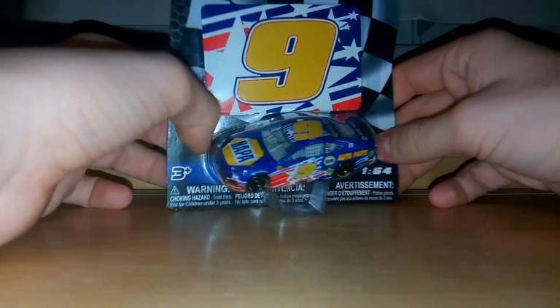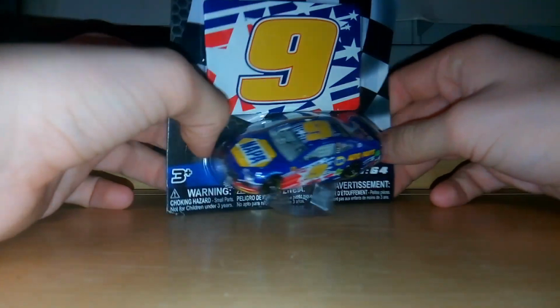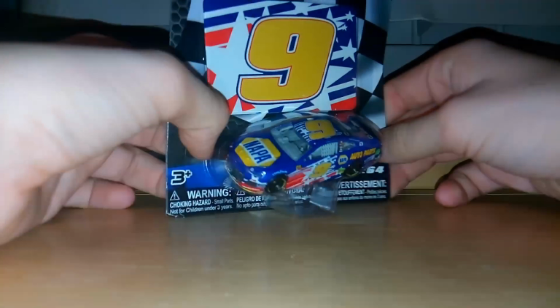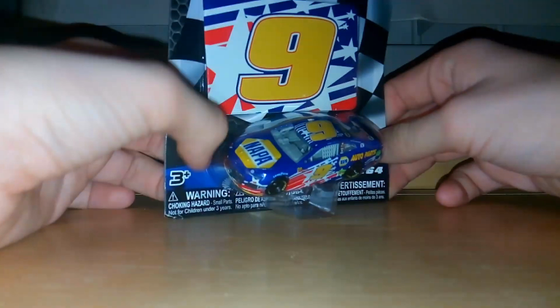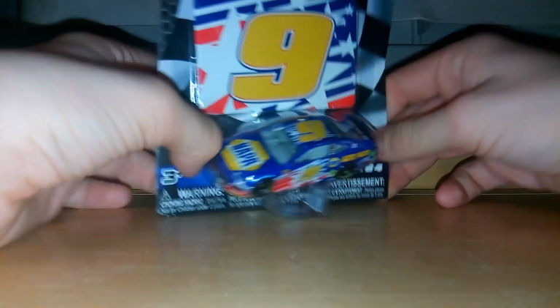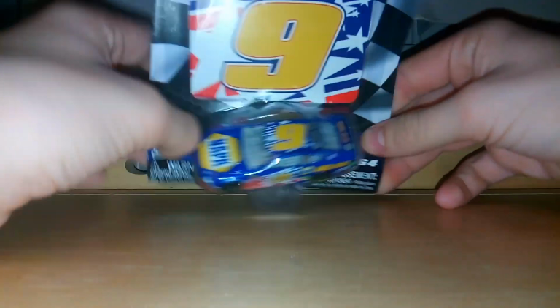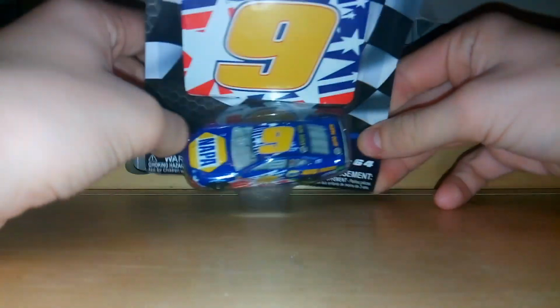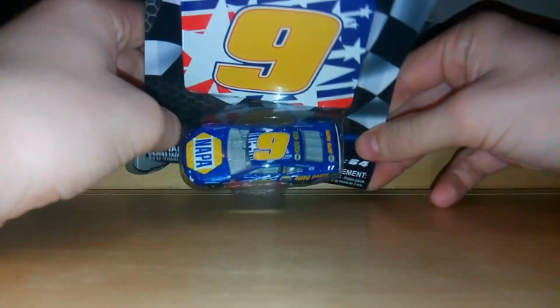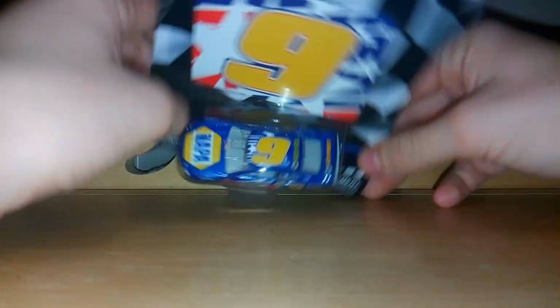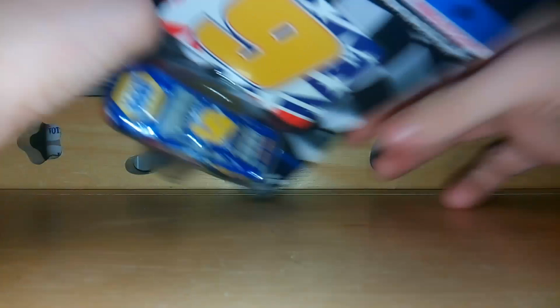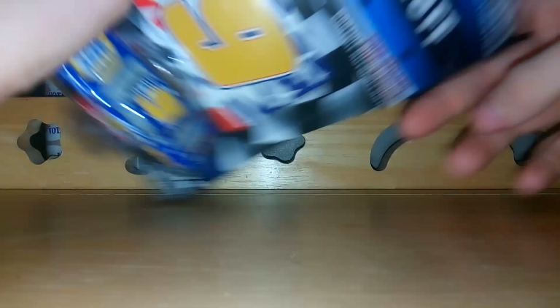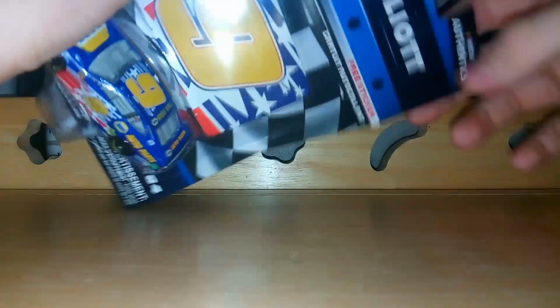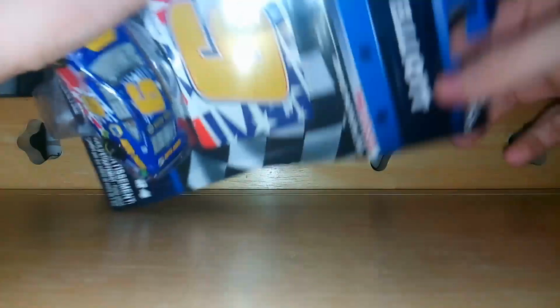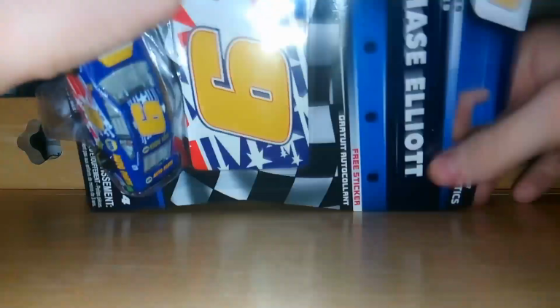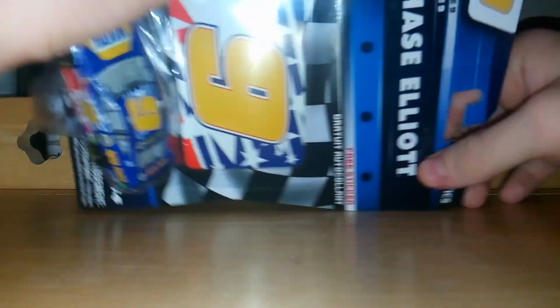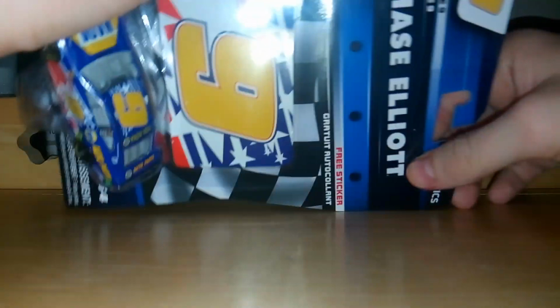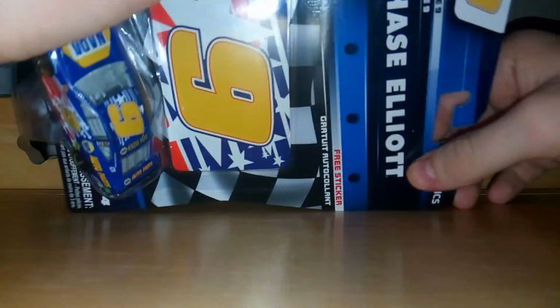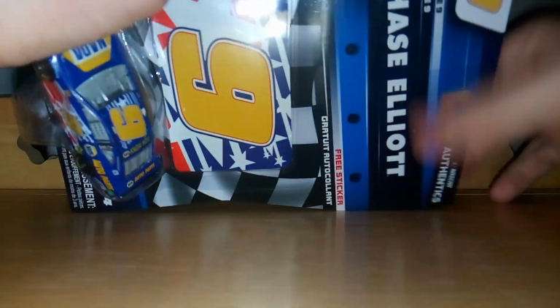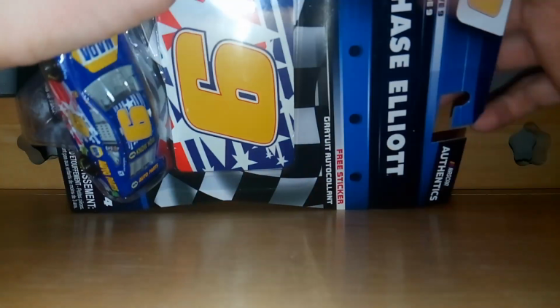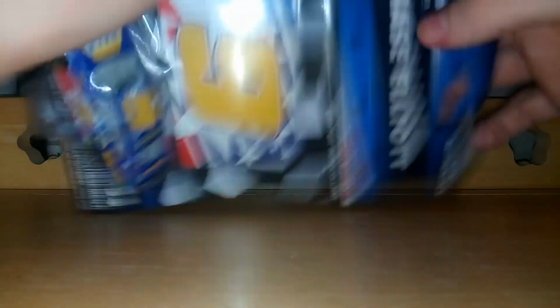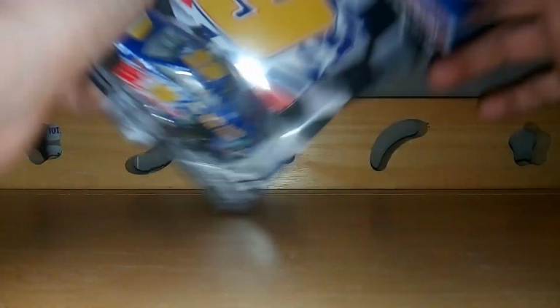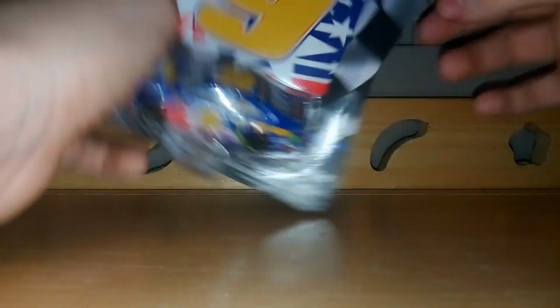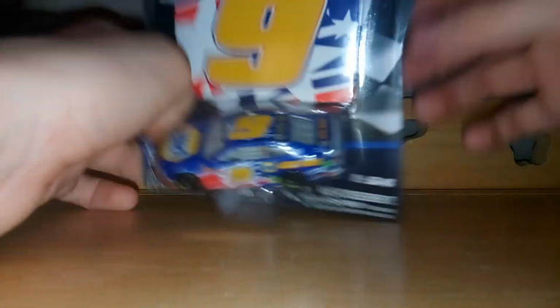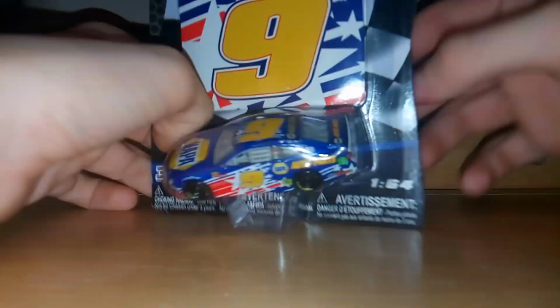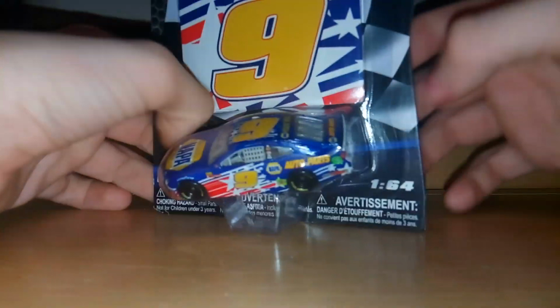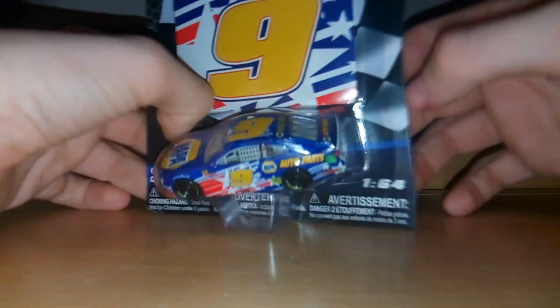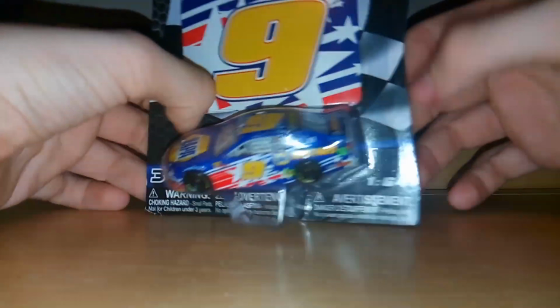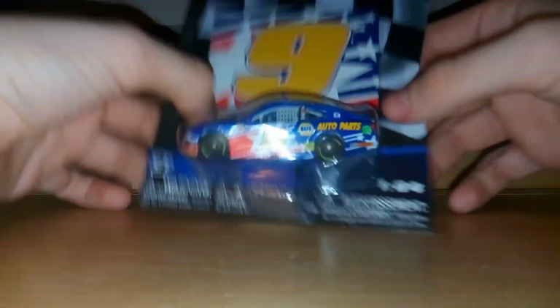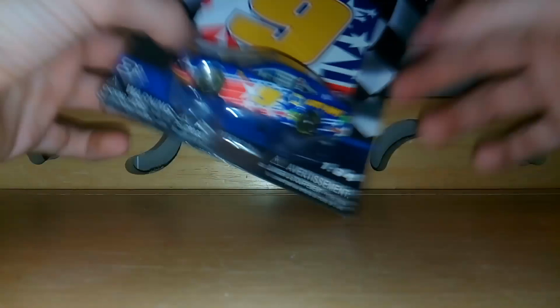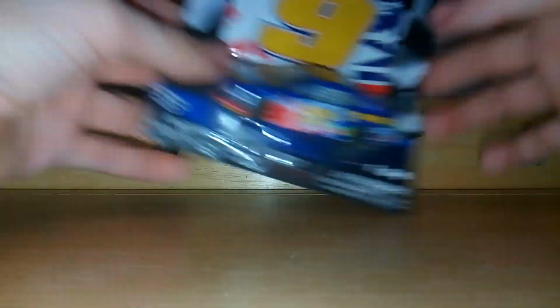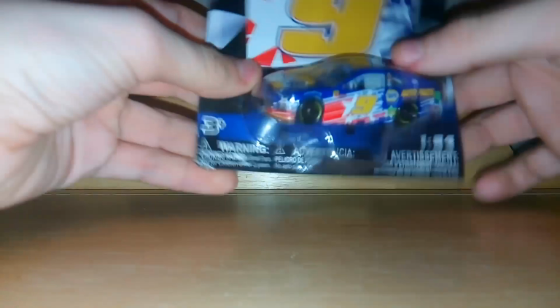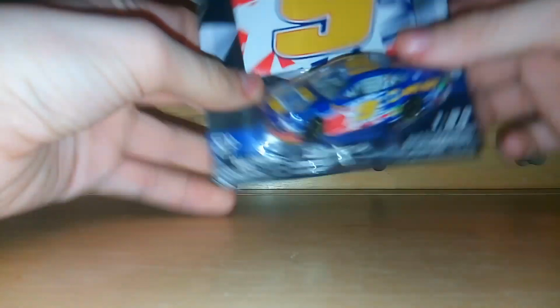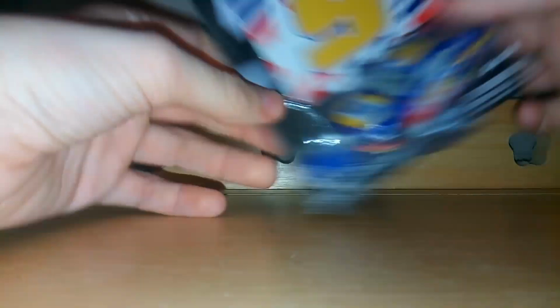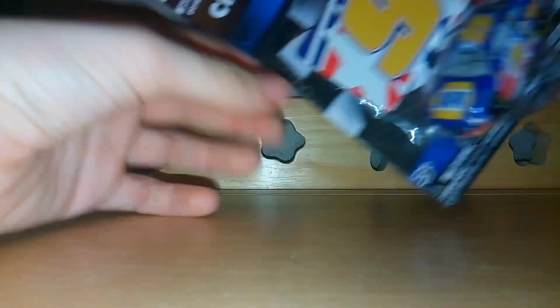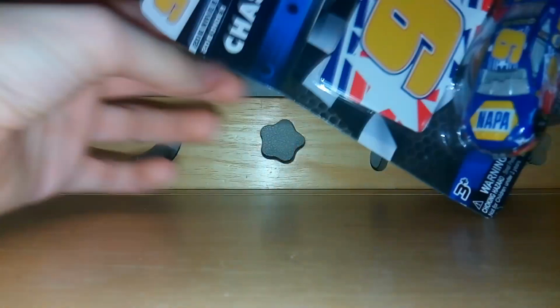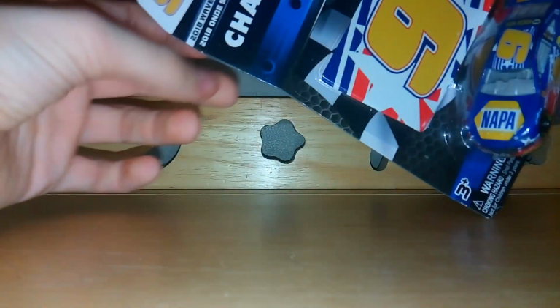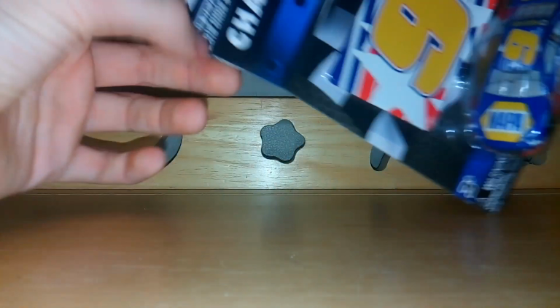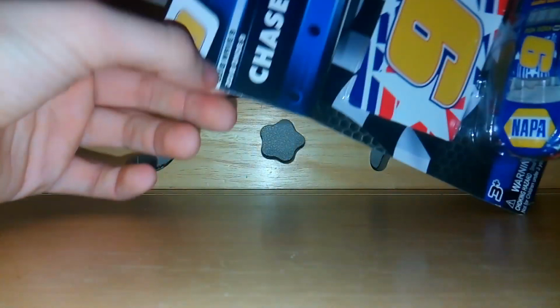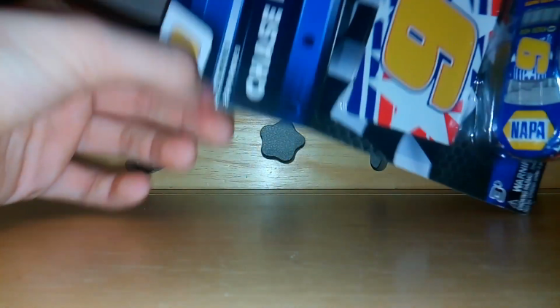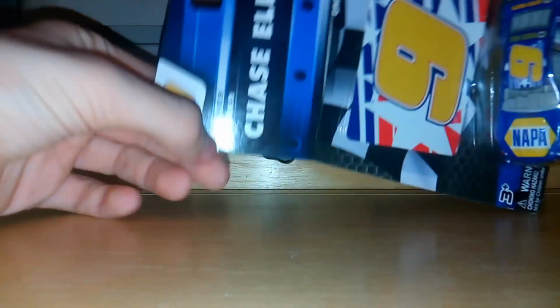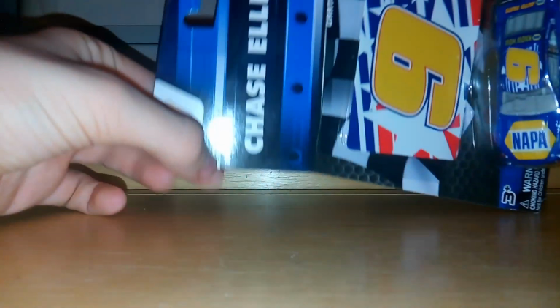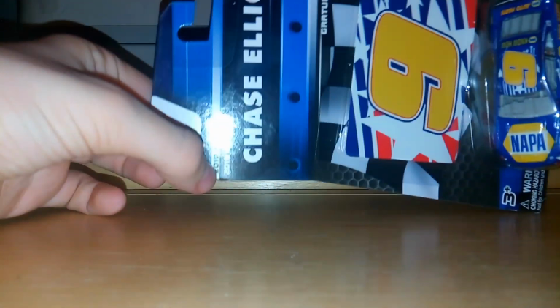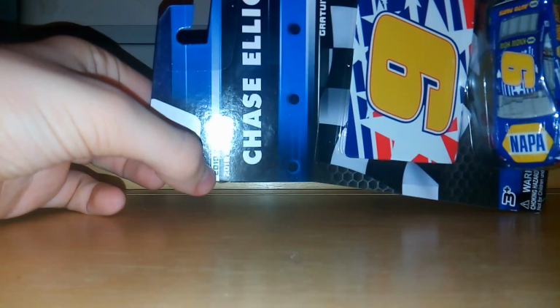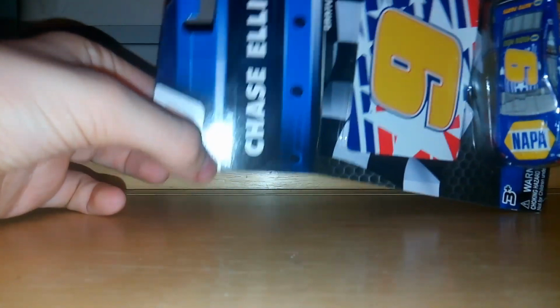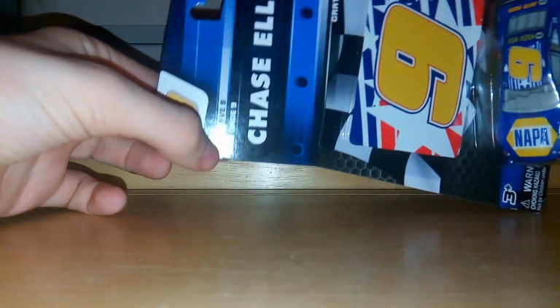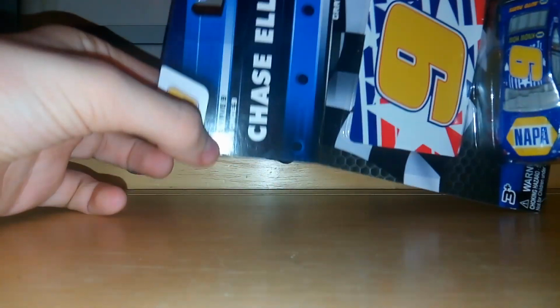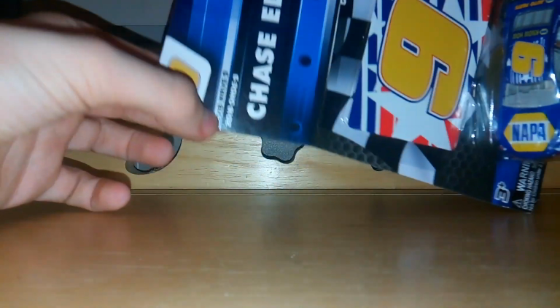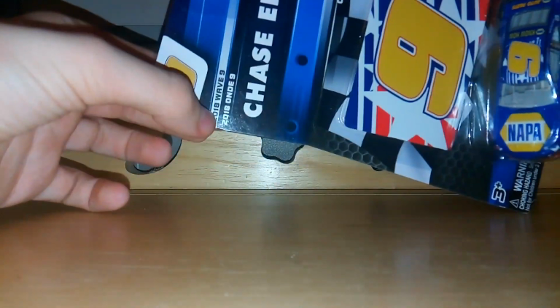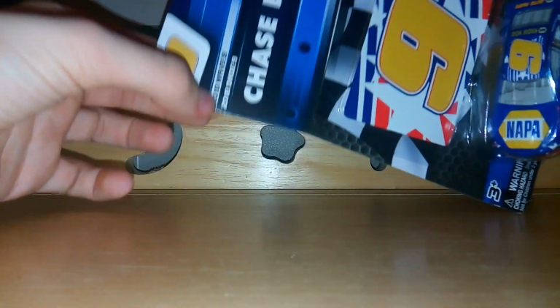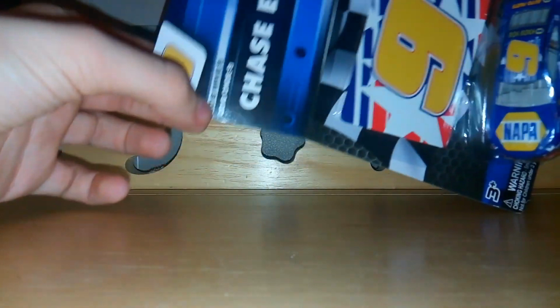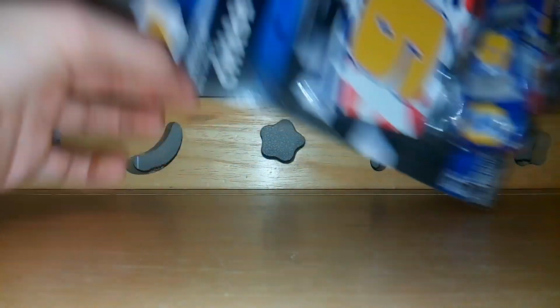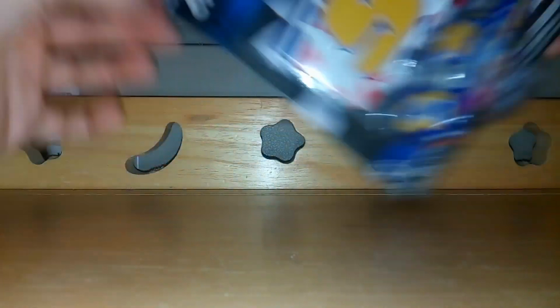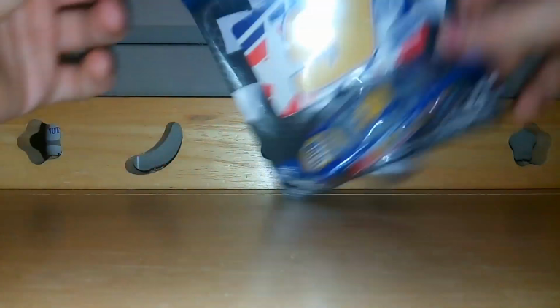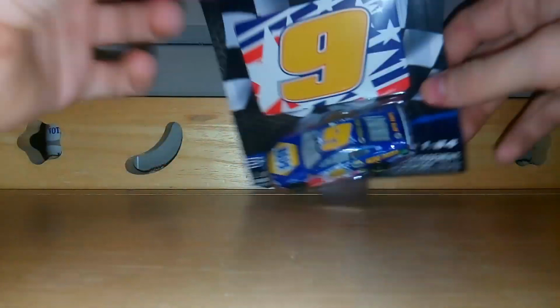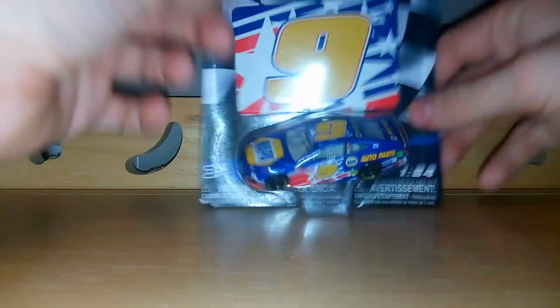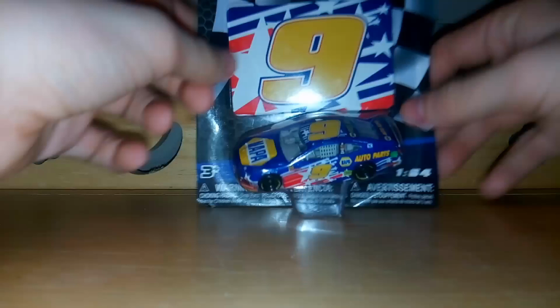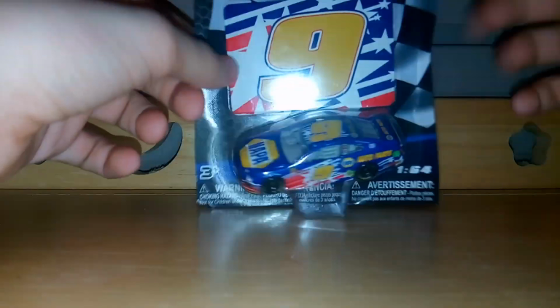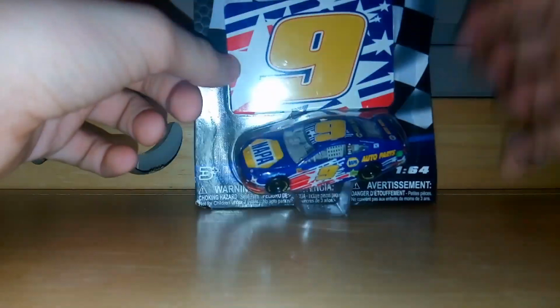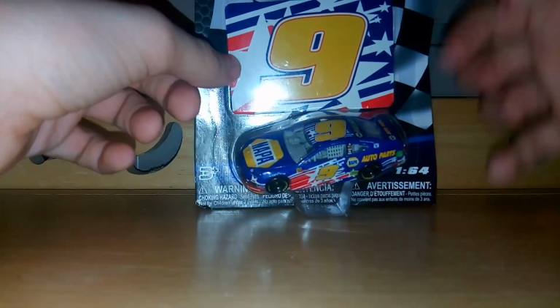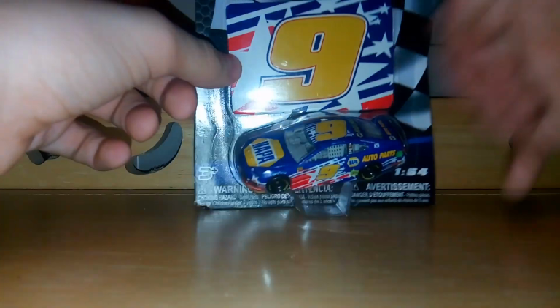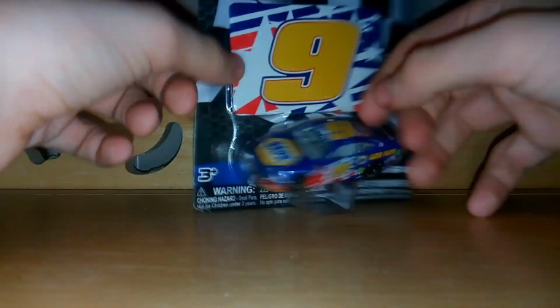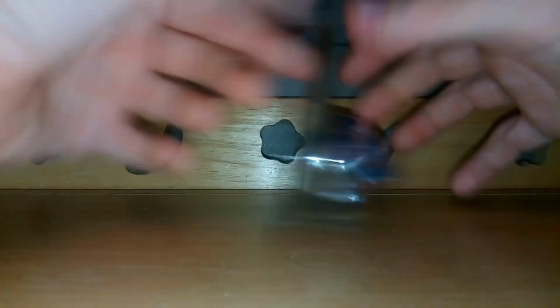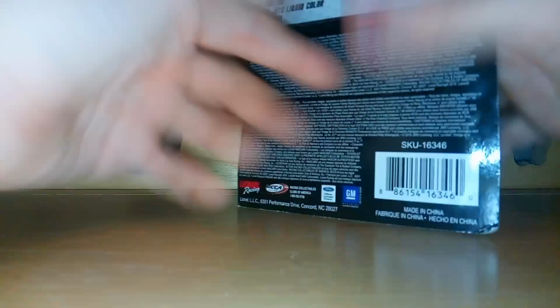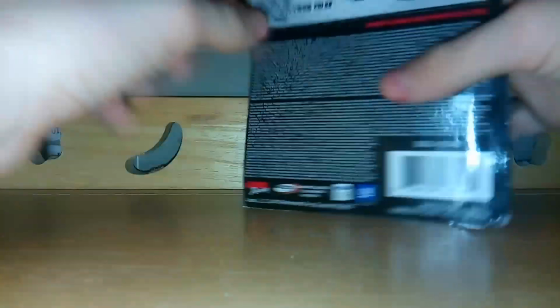This is my Chase Elliott number nine Napa Patriotic Scheme. This is from wave nine — so the nine car in wave nine.